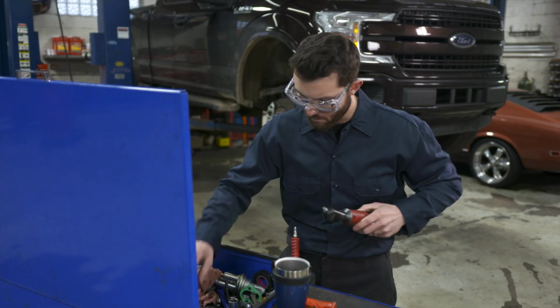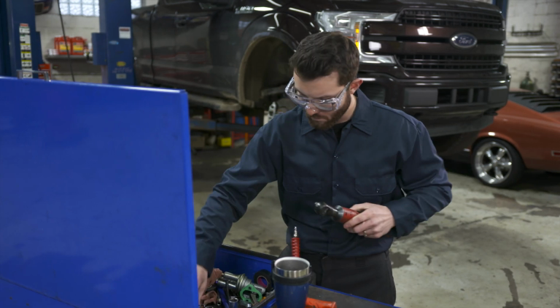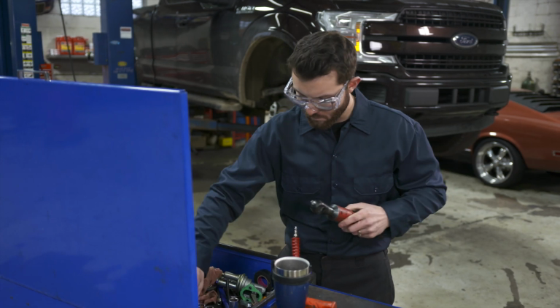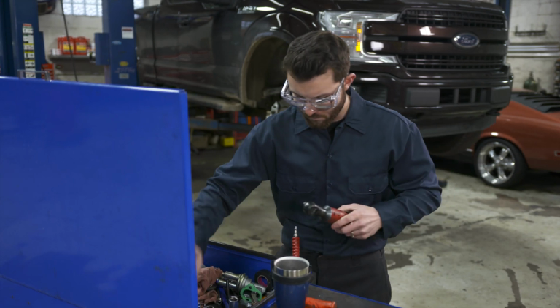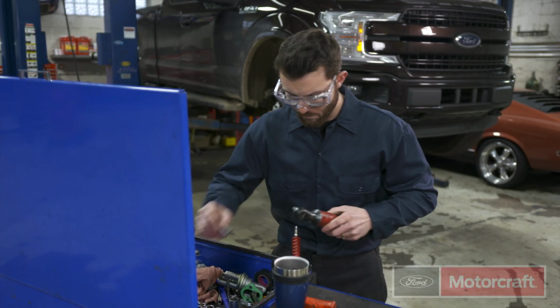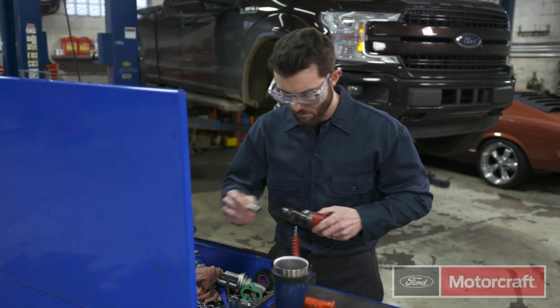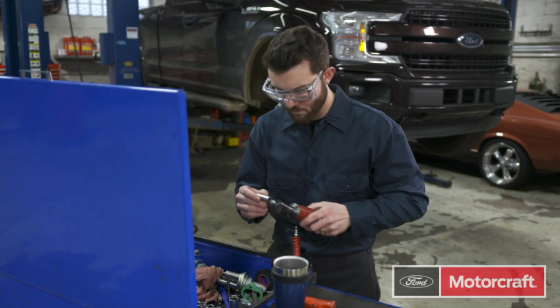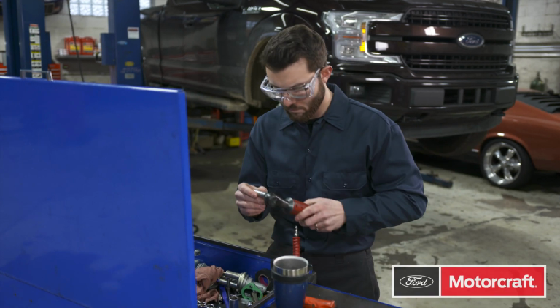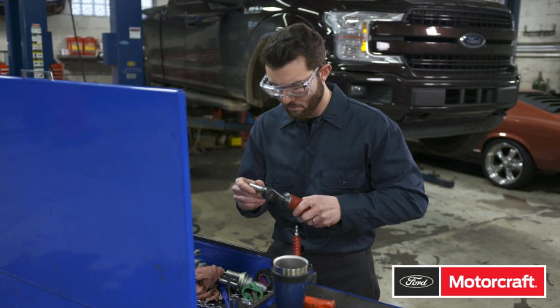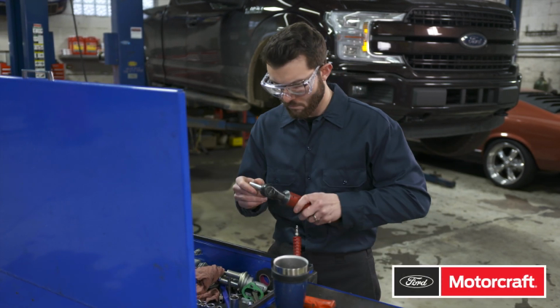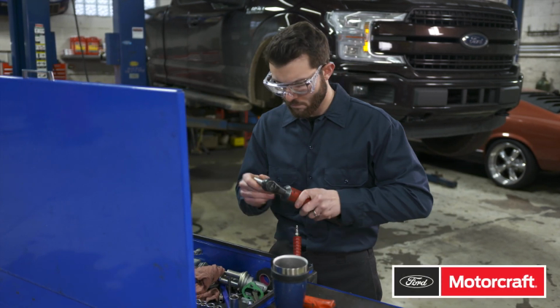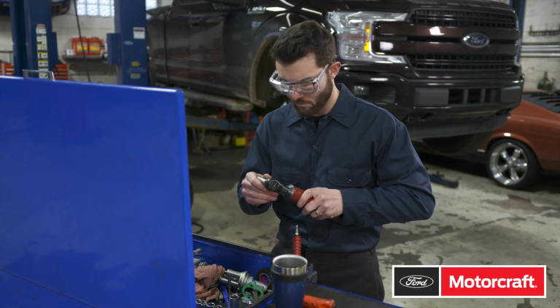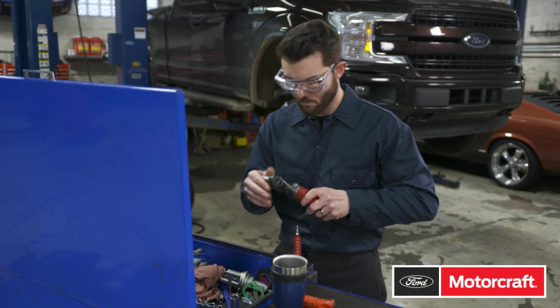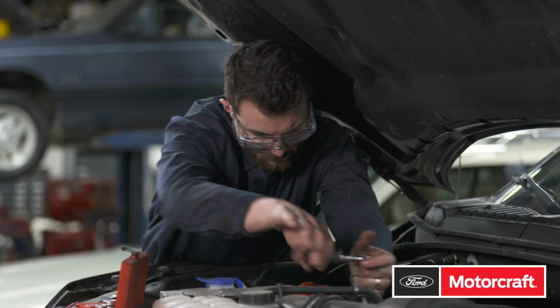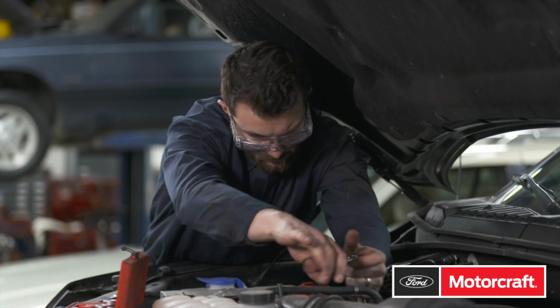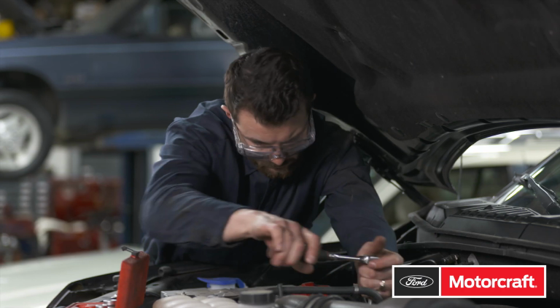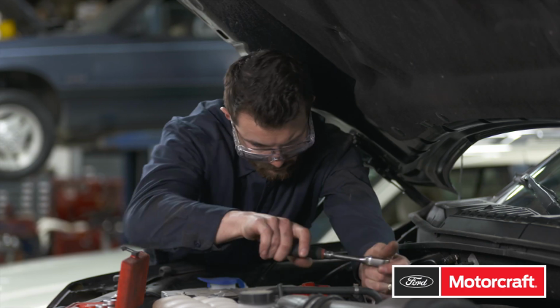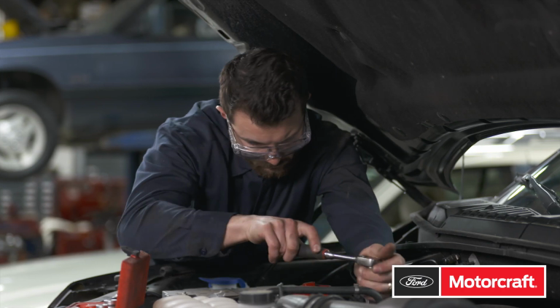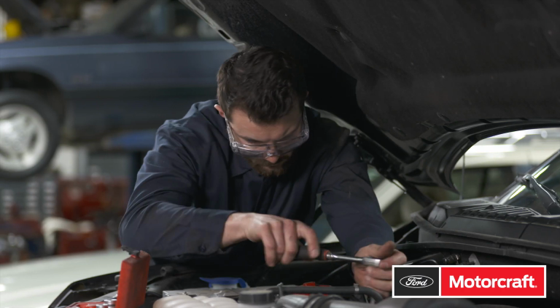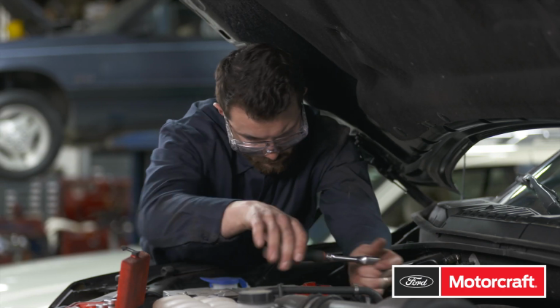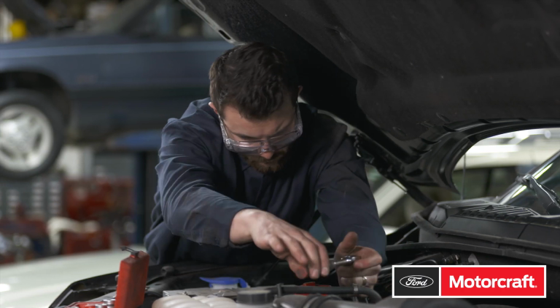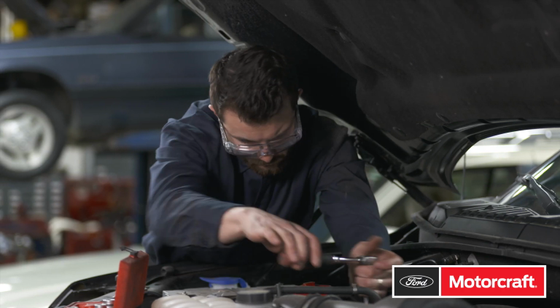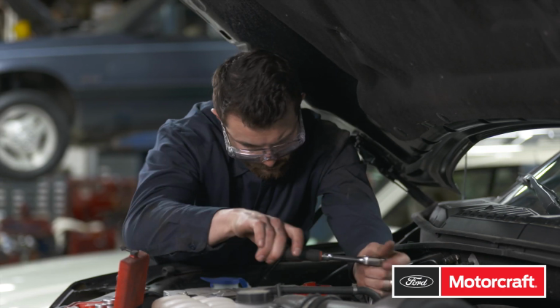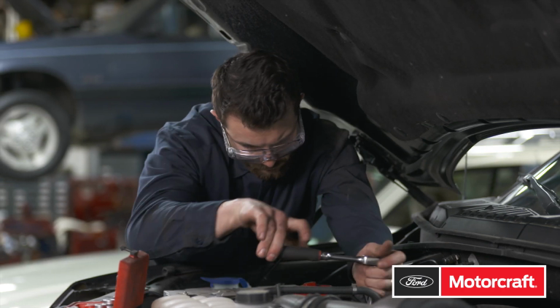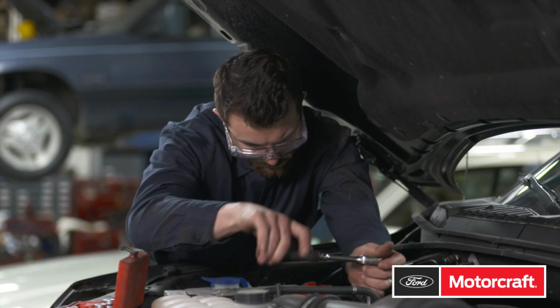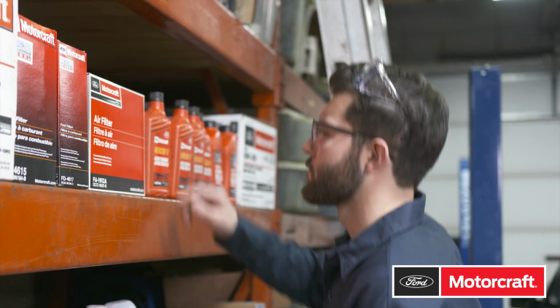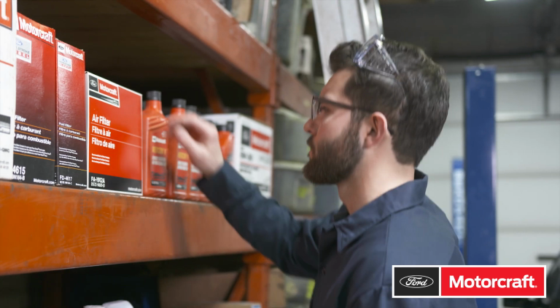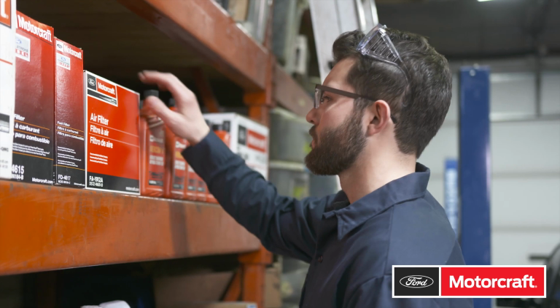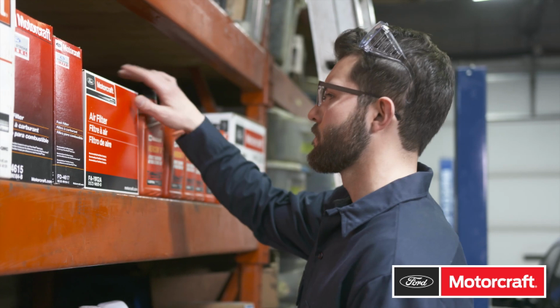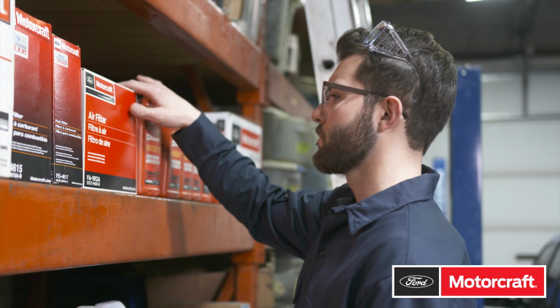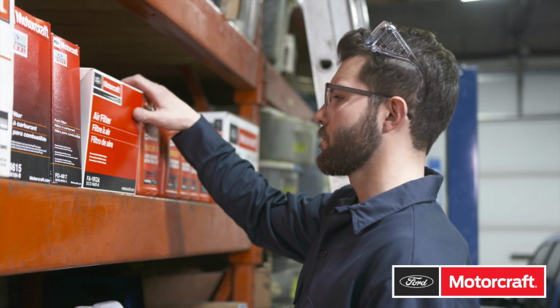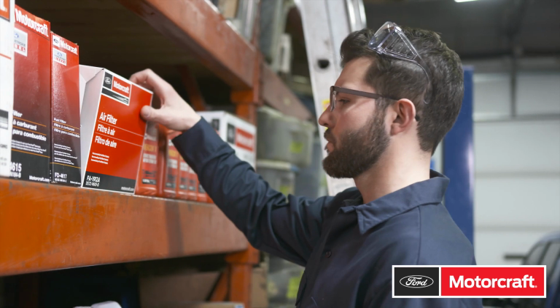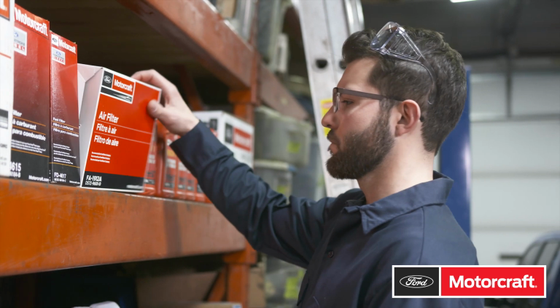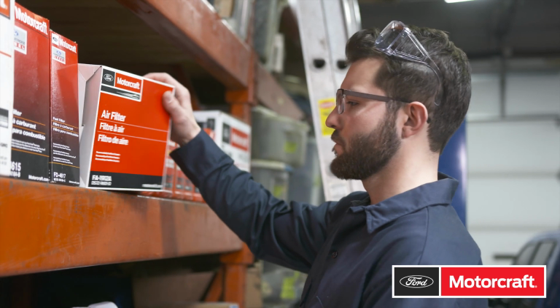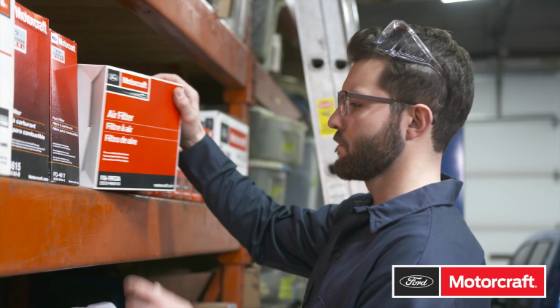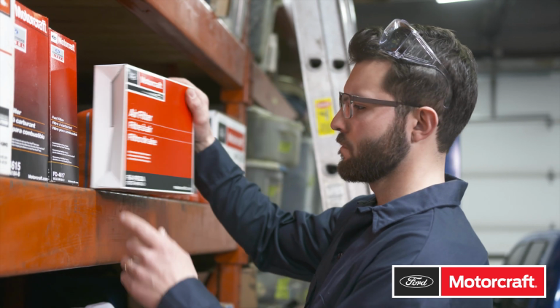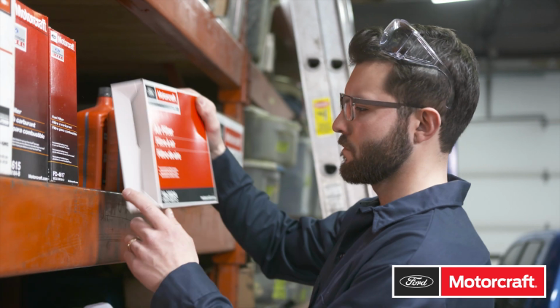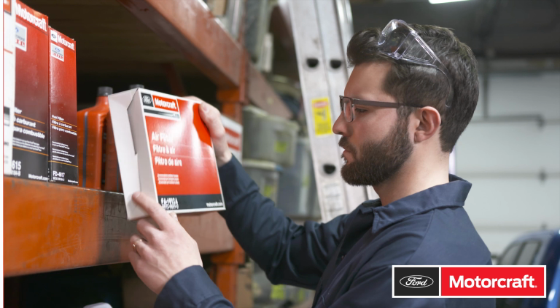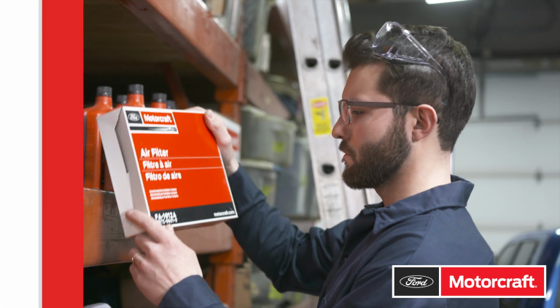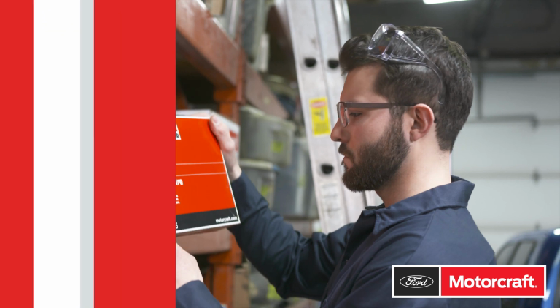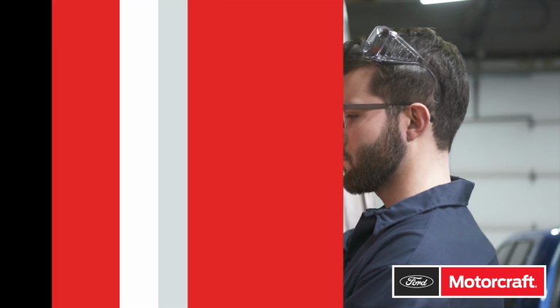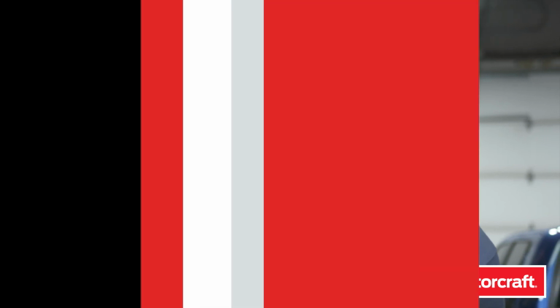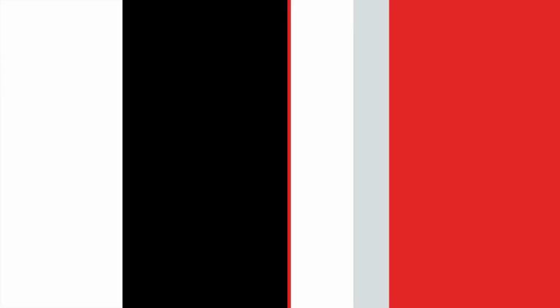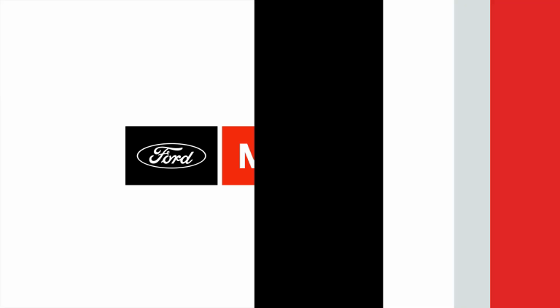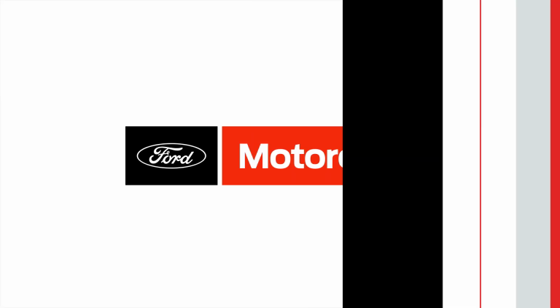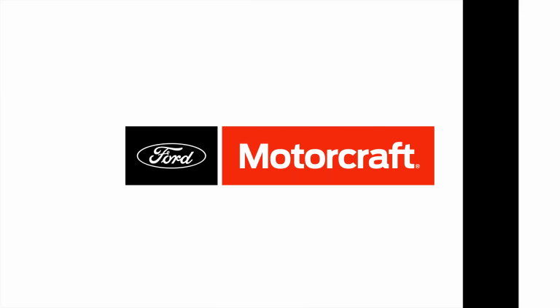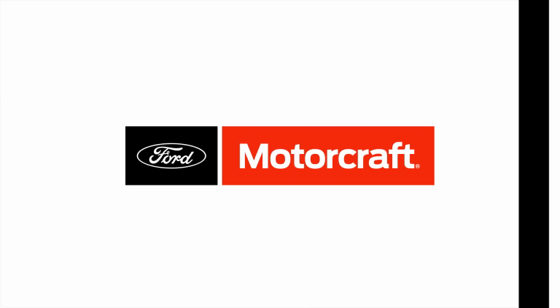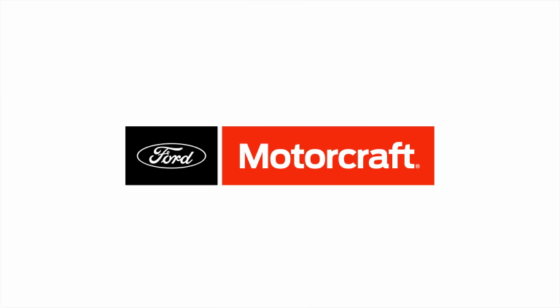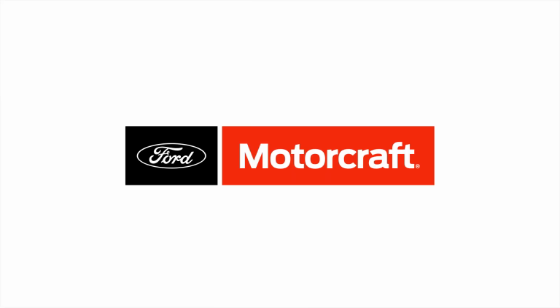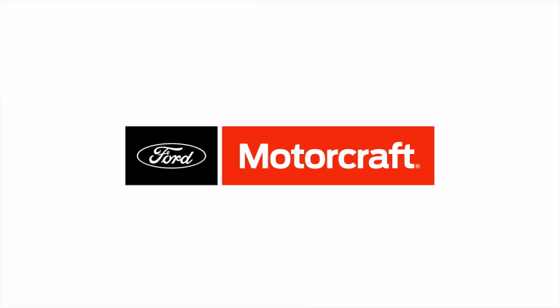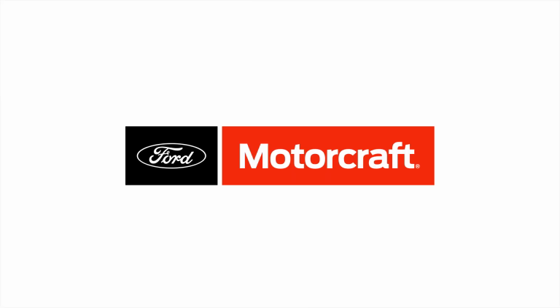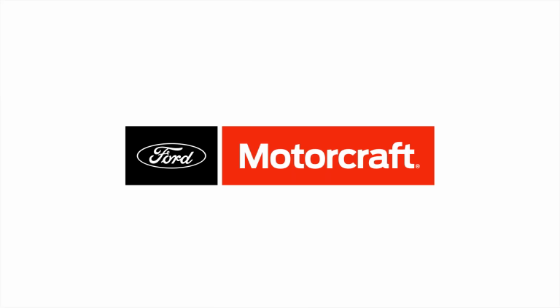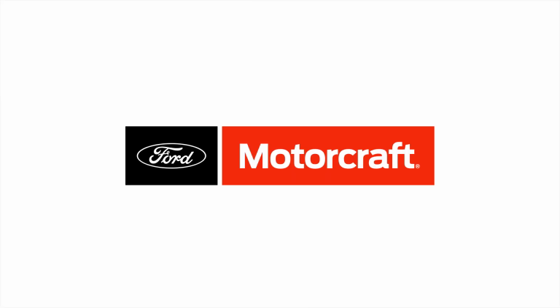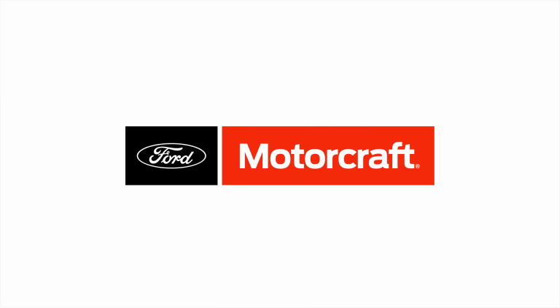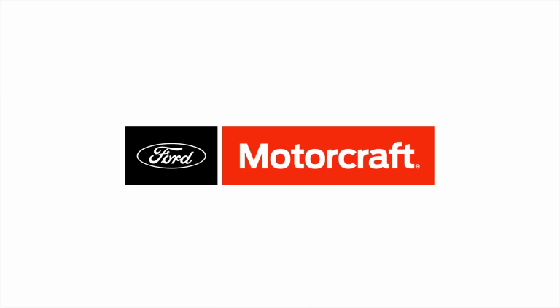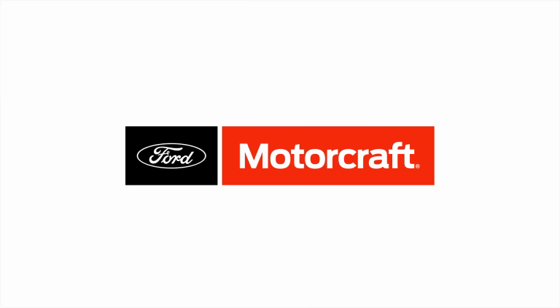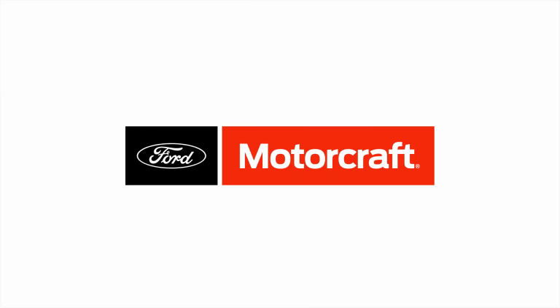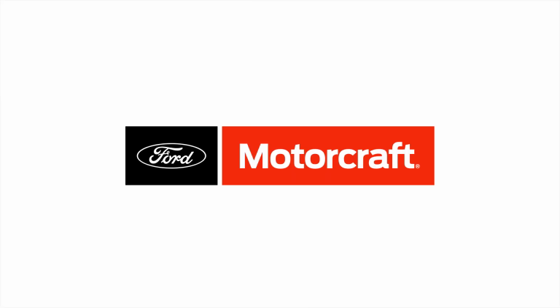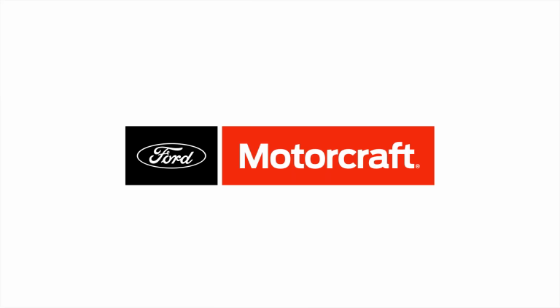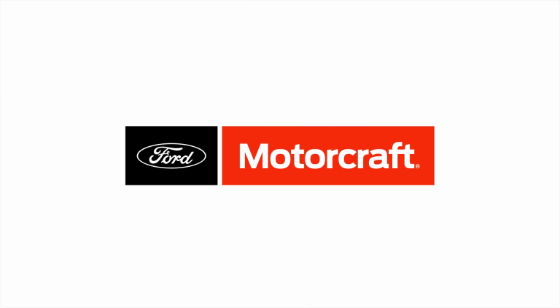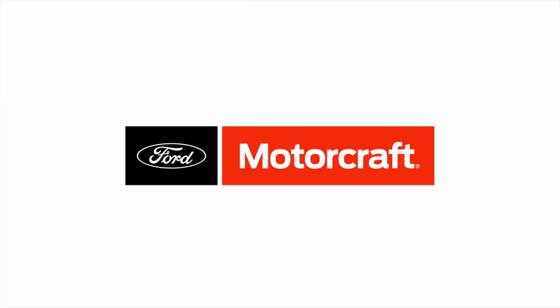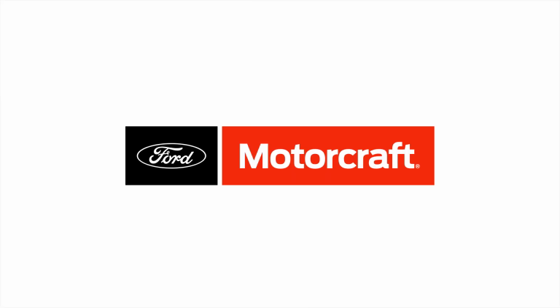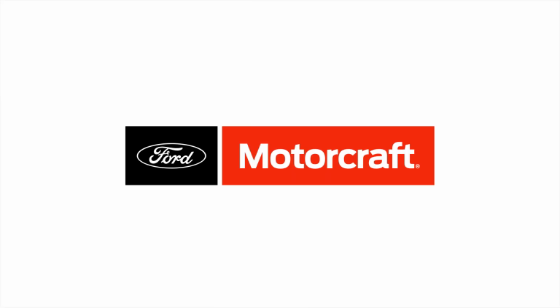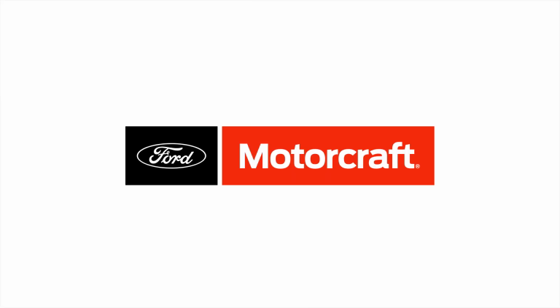When your customers need you to fix it now, you need parts that fit. You need MotorCraft to get the job done.